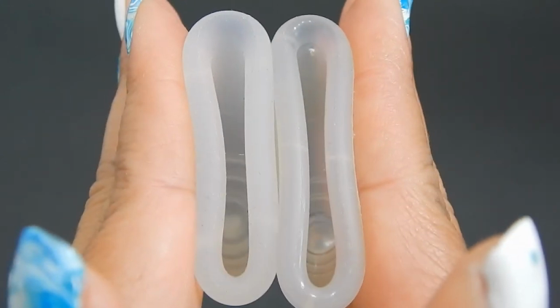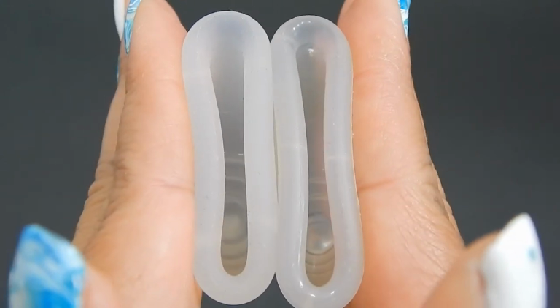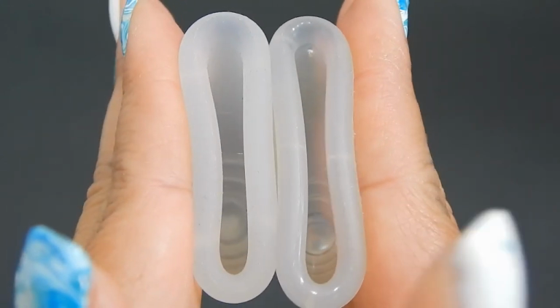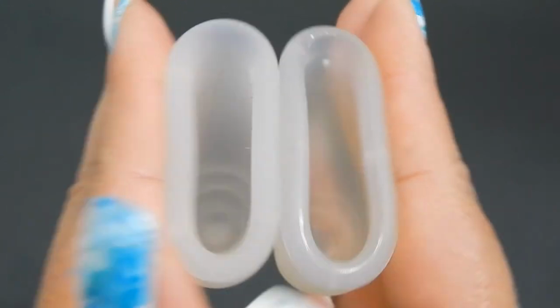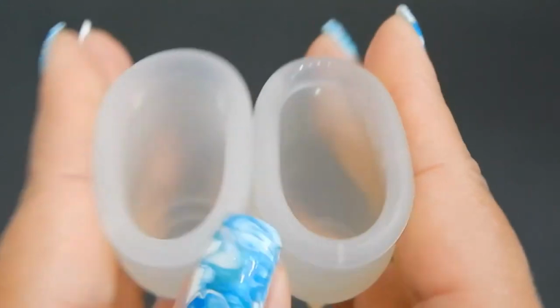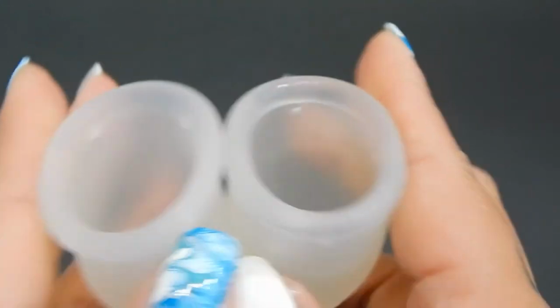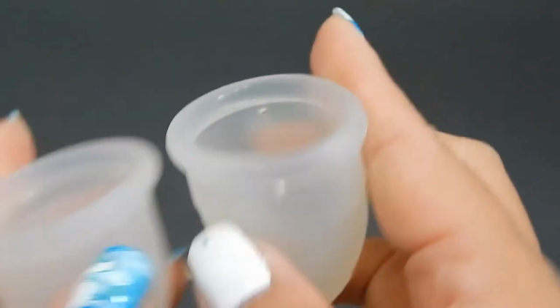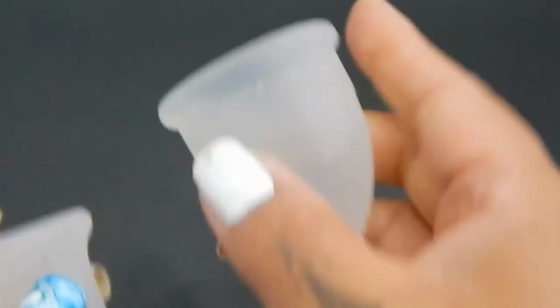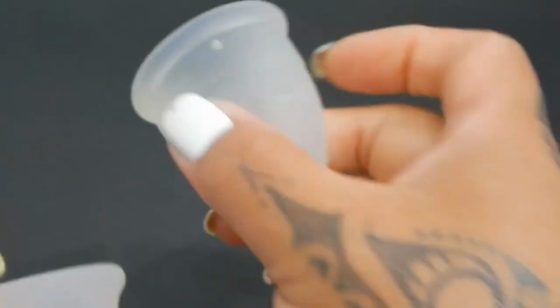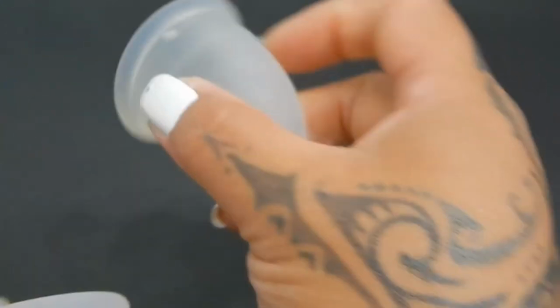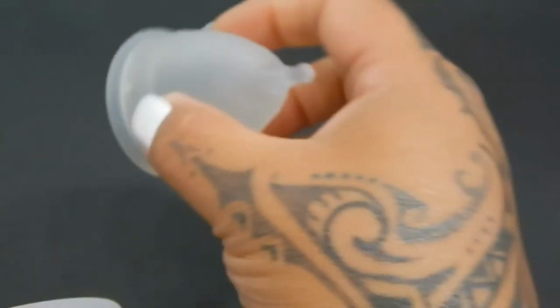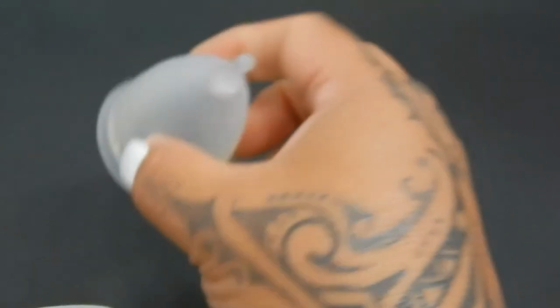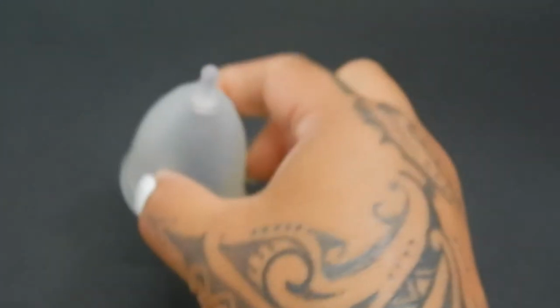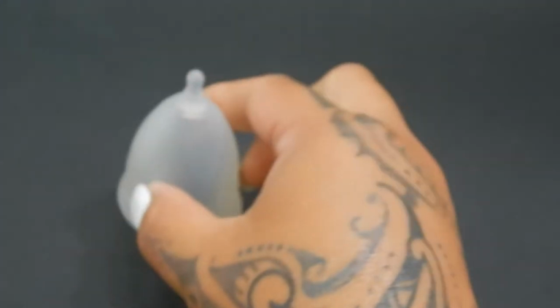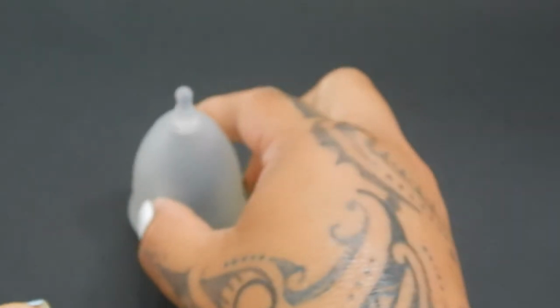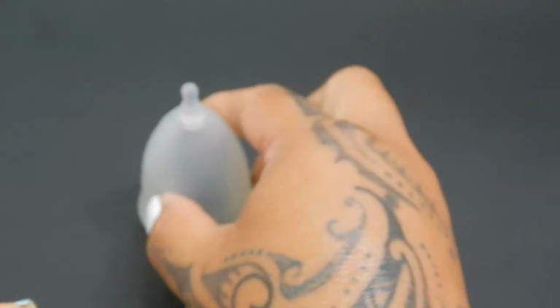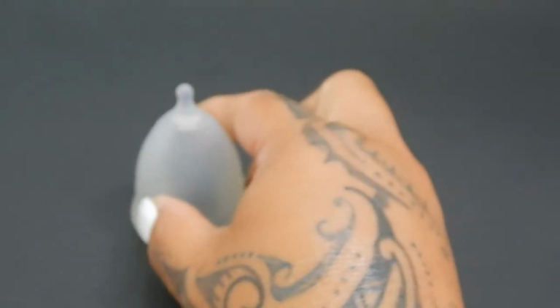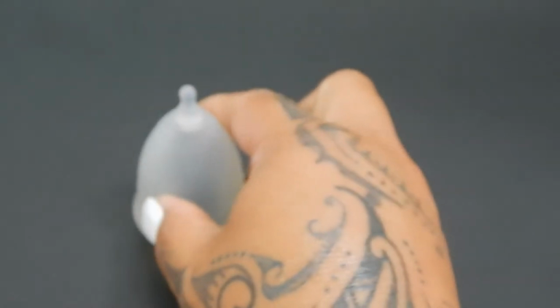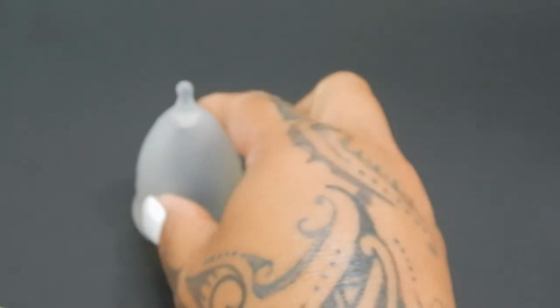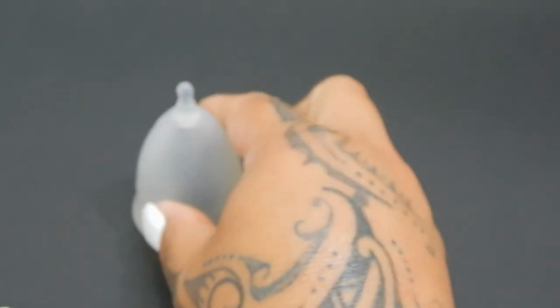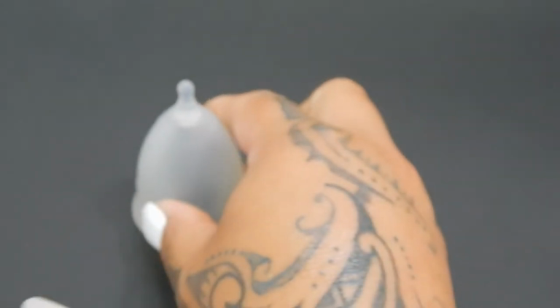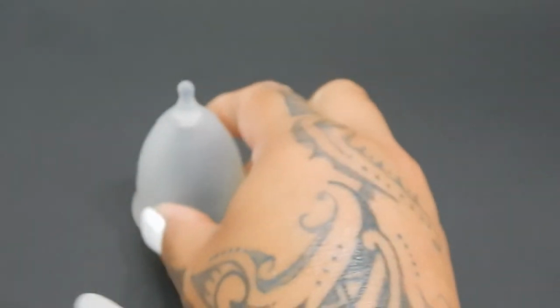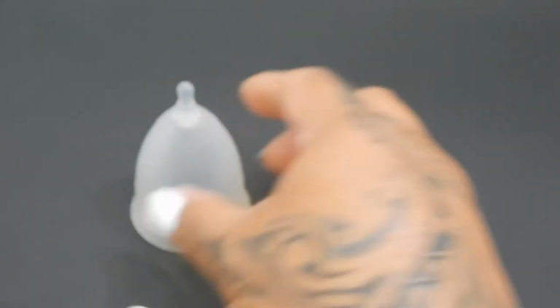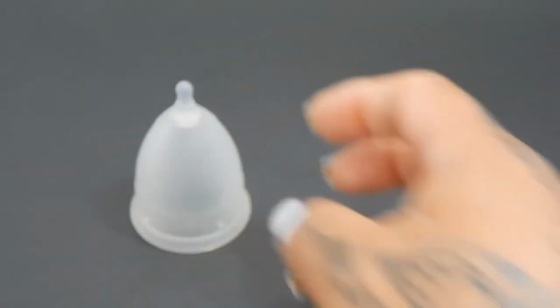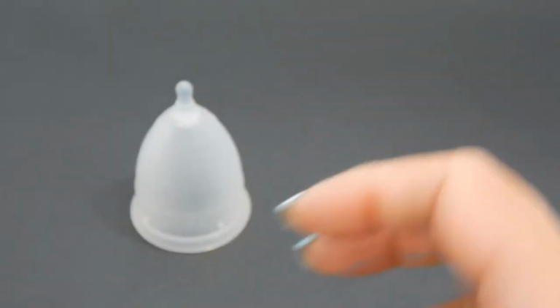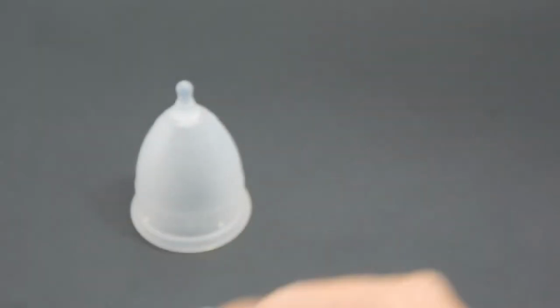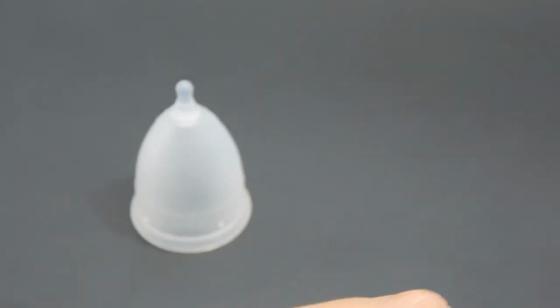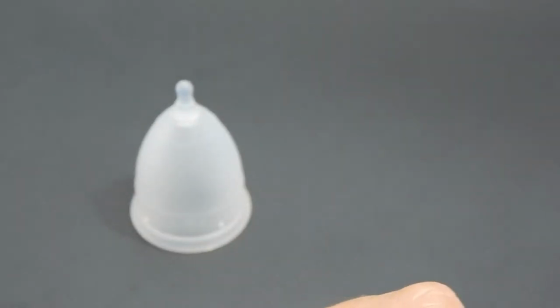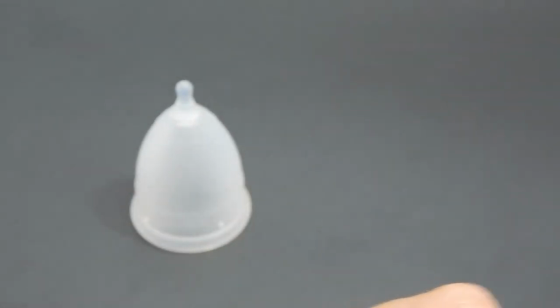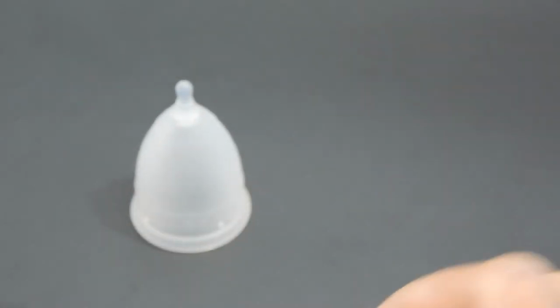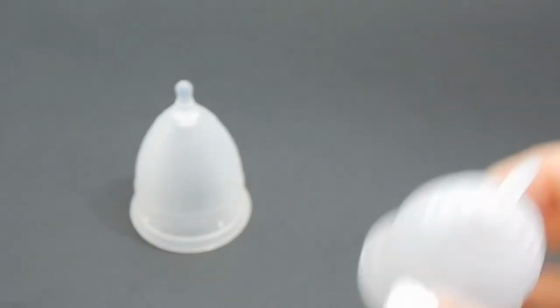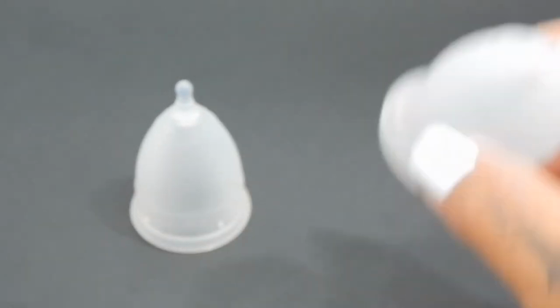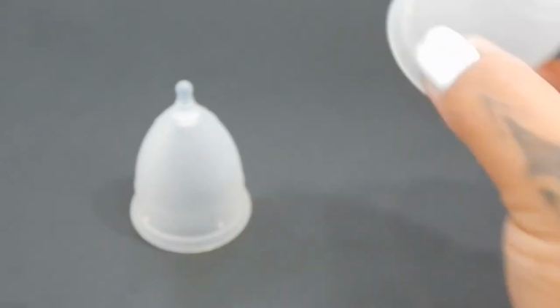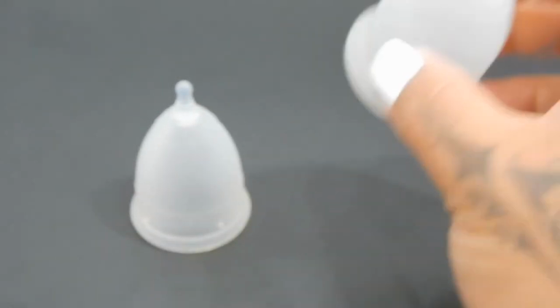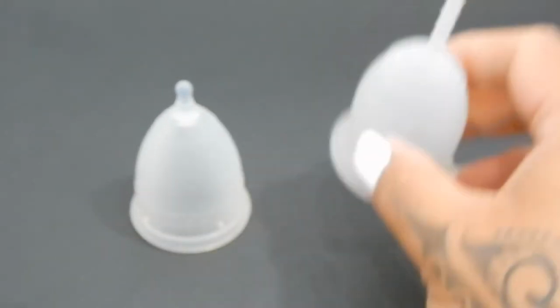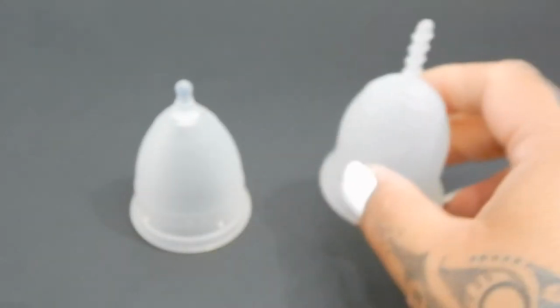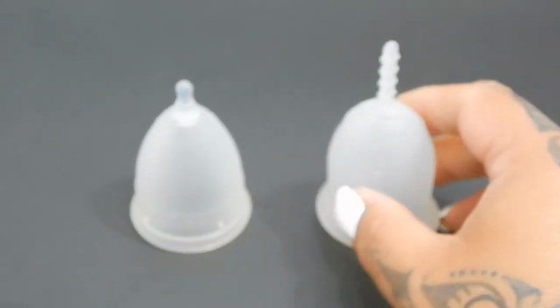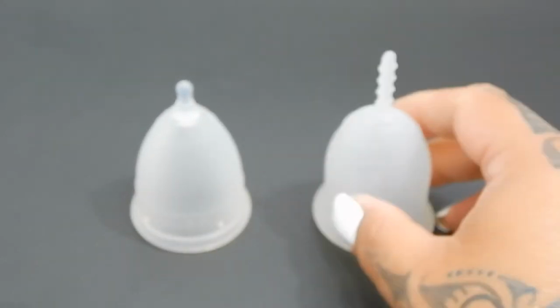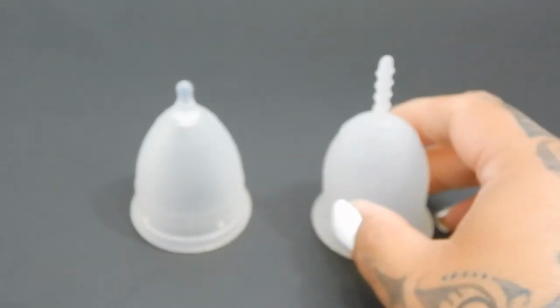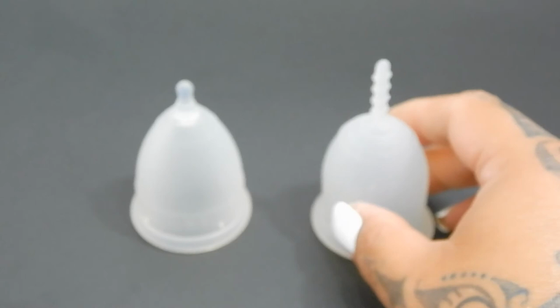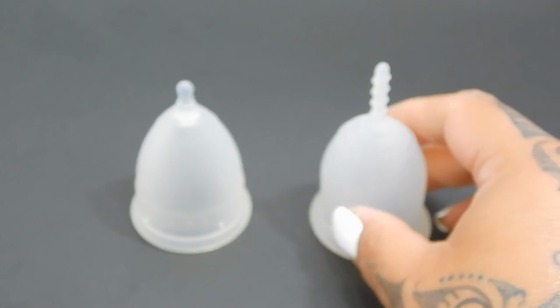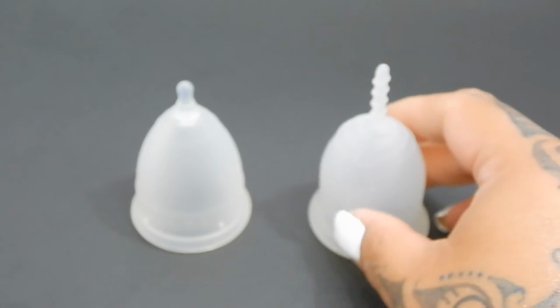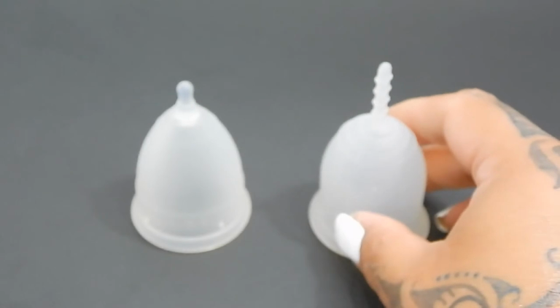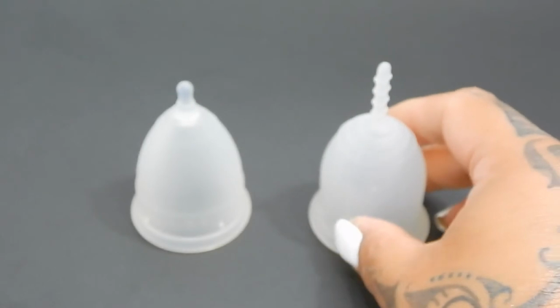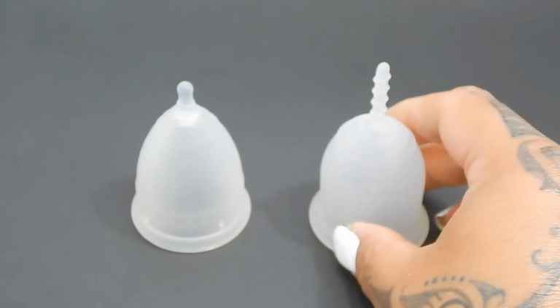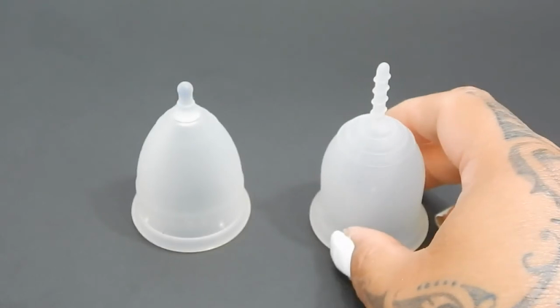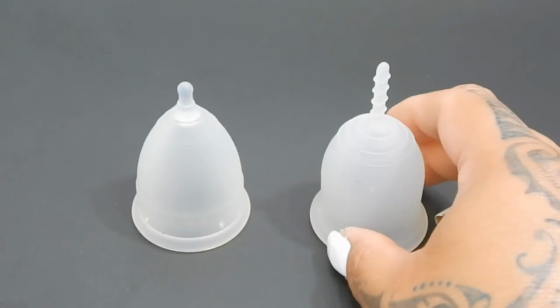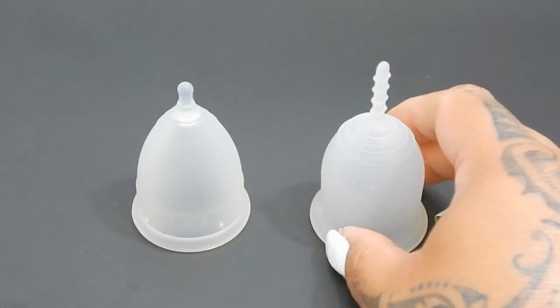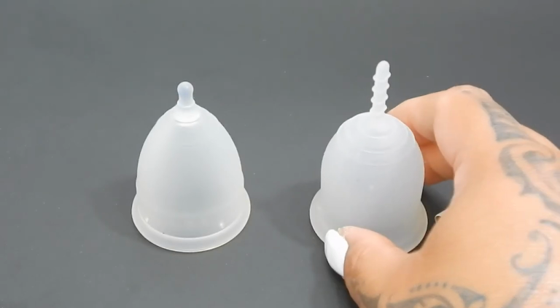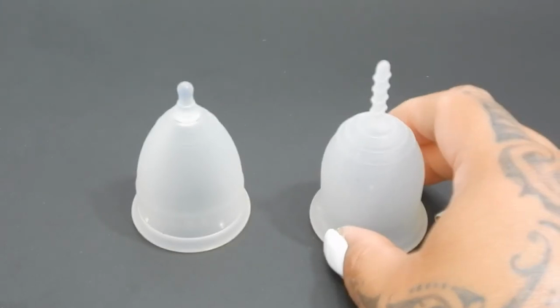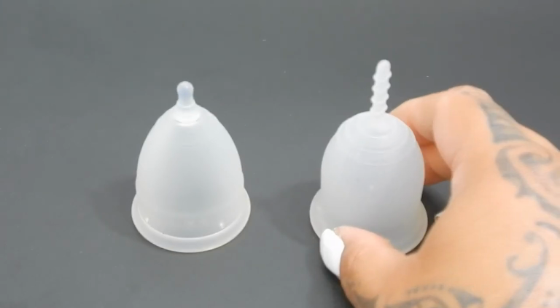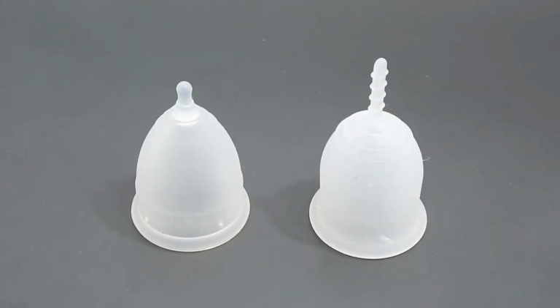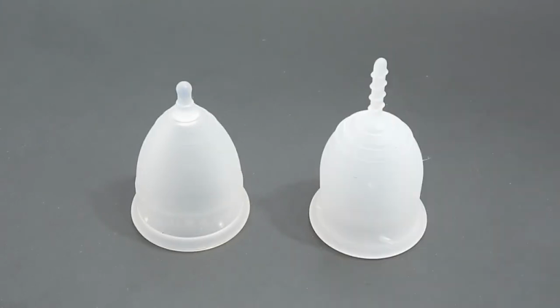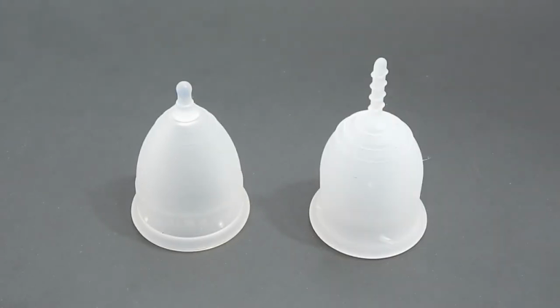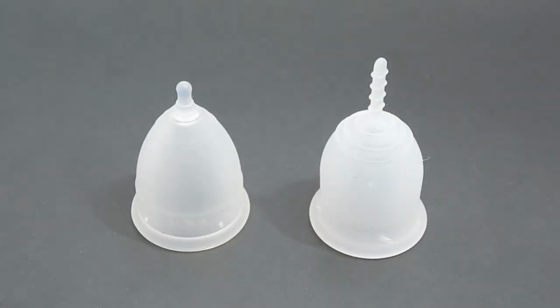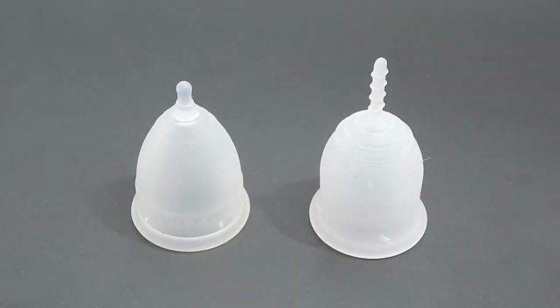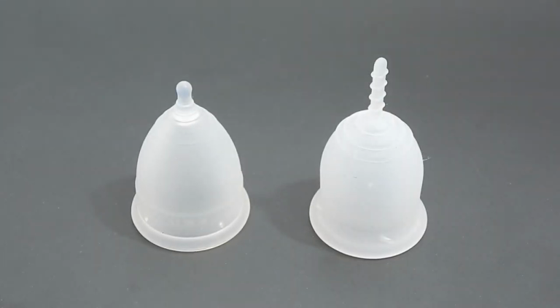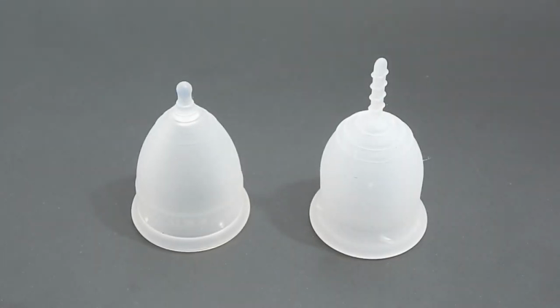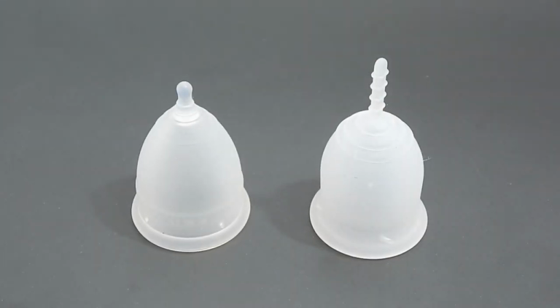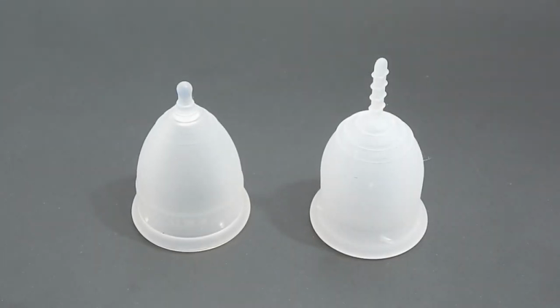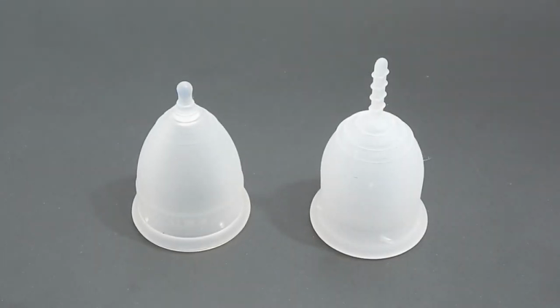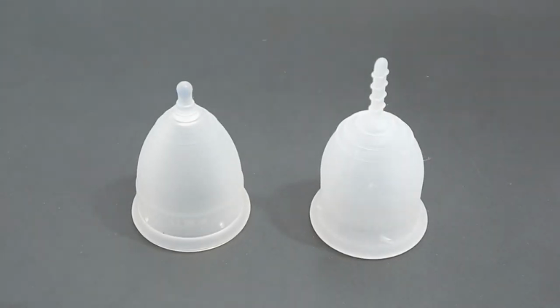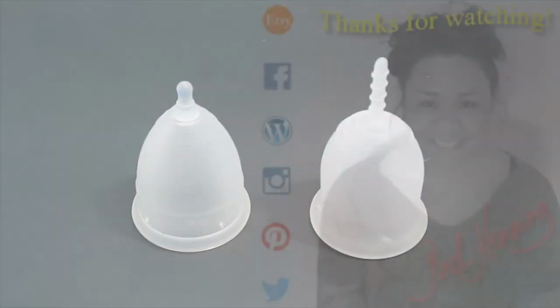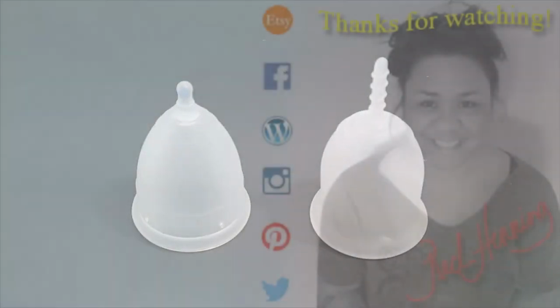And that was the mini Casco Cup and the small Lena in the sensitive version.